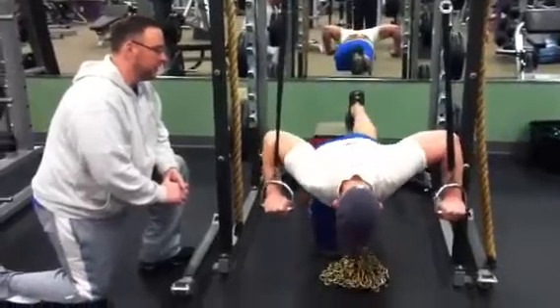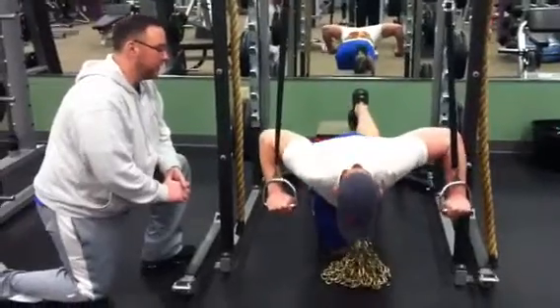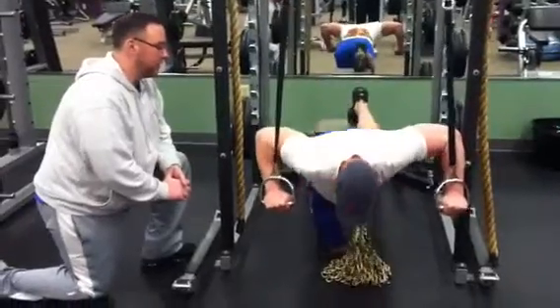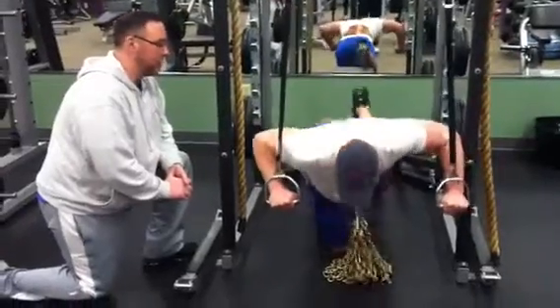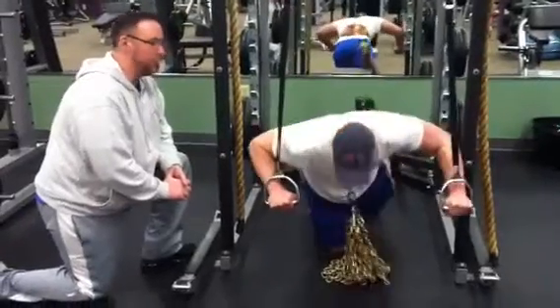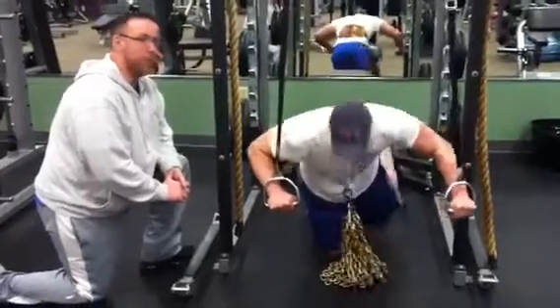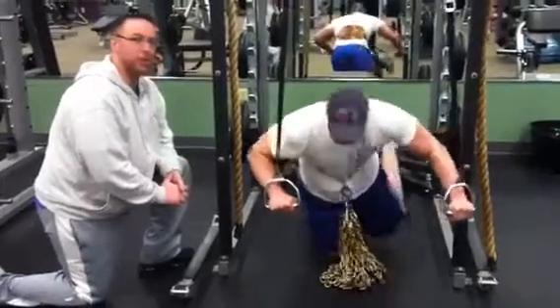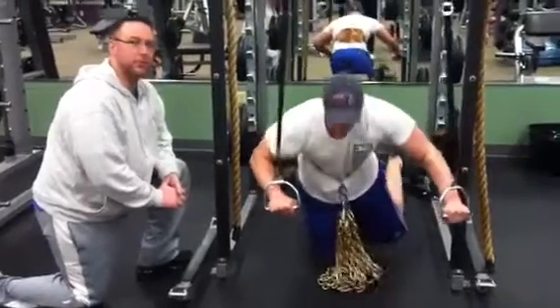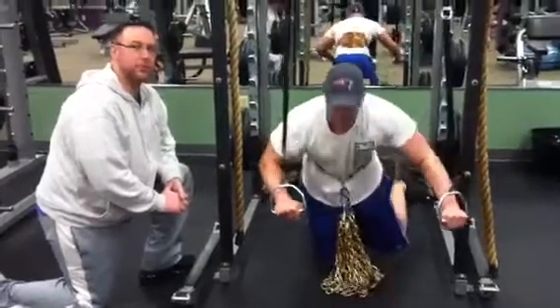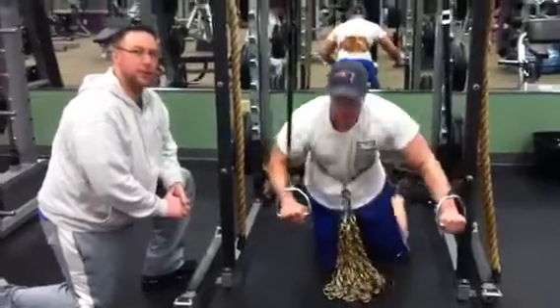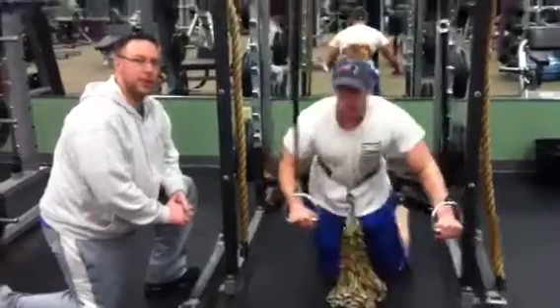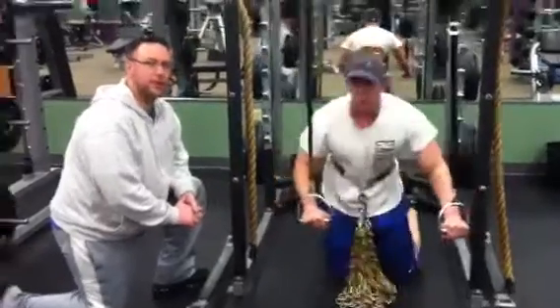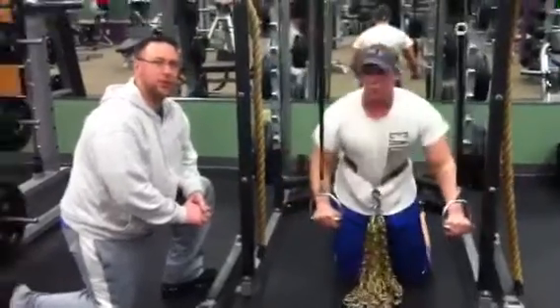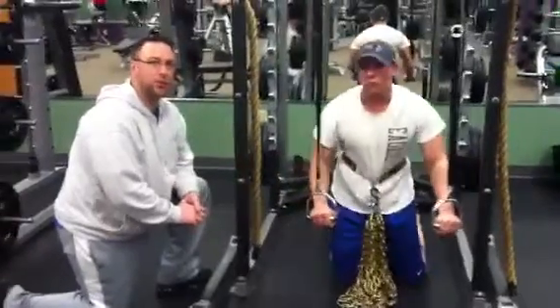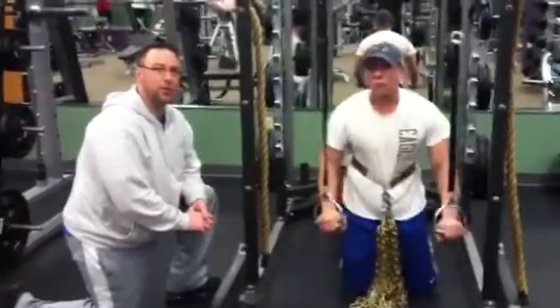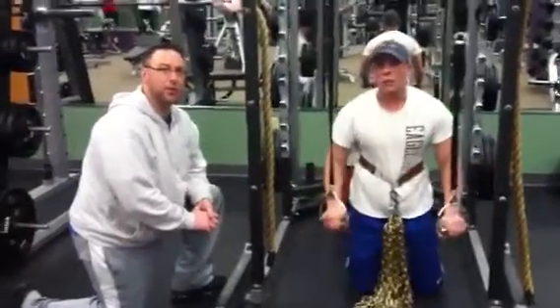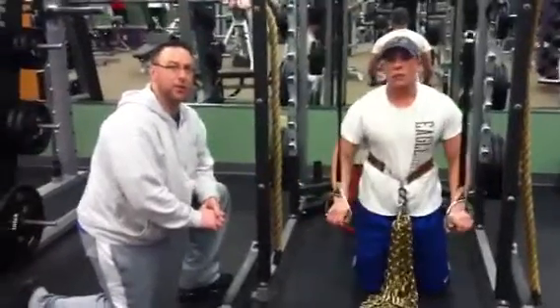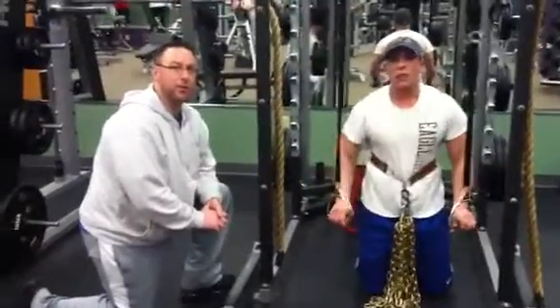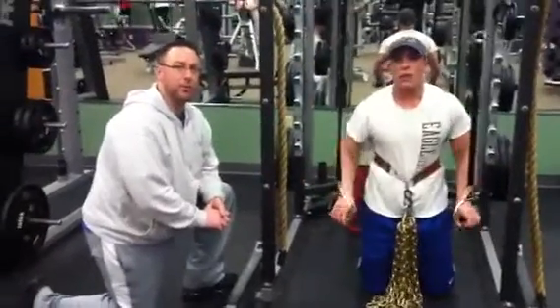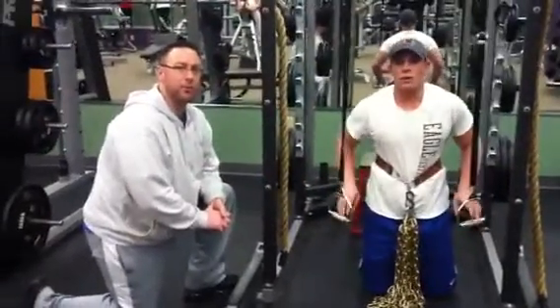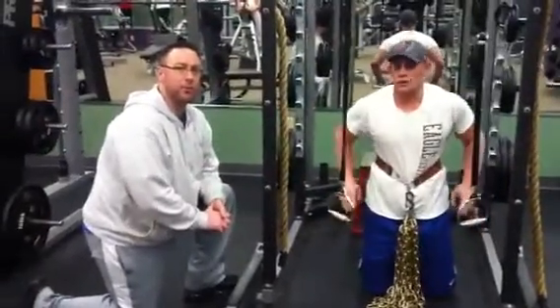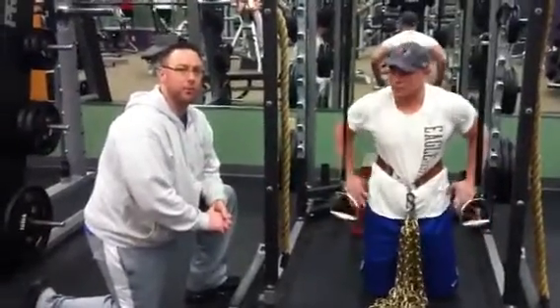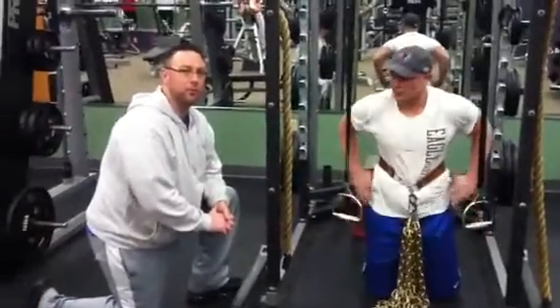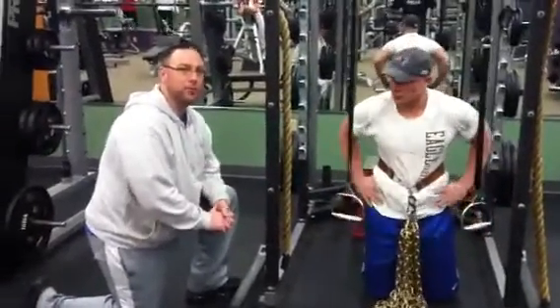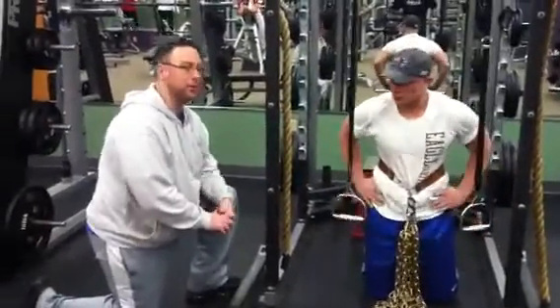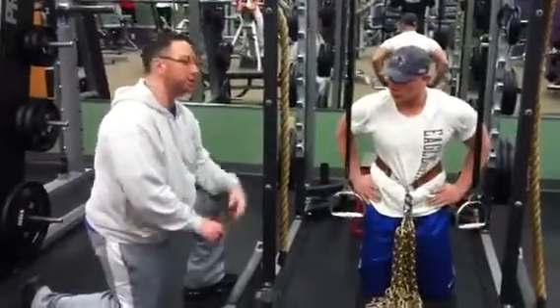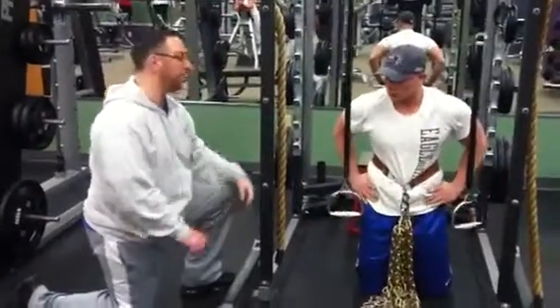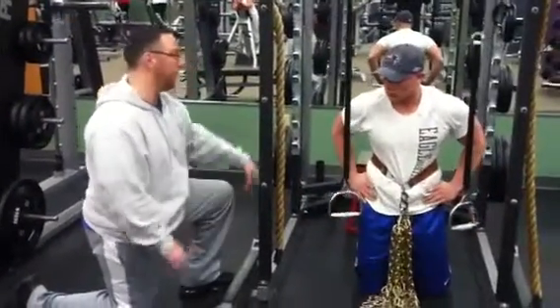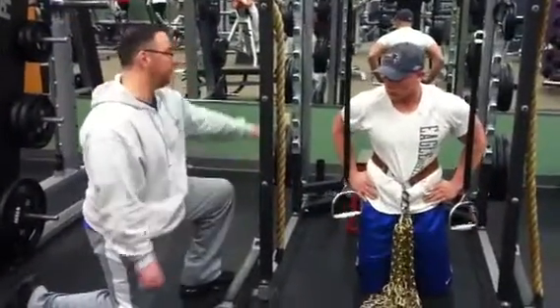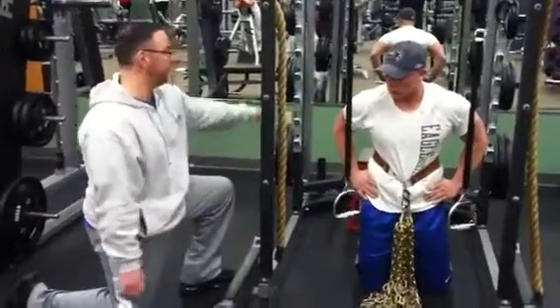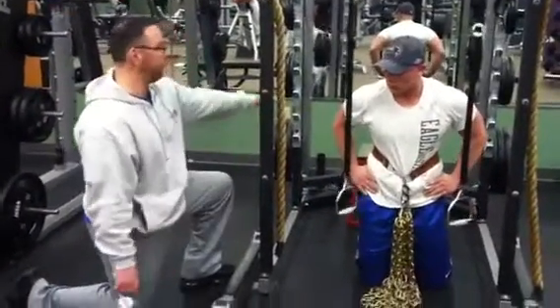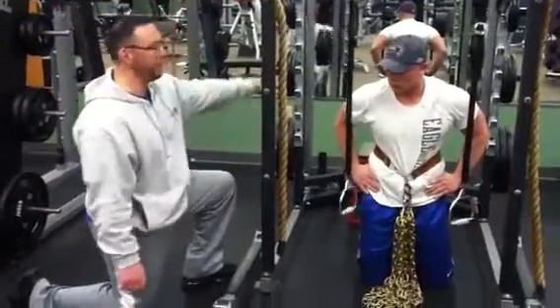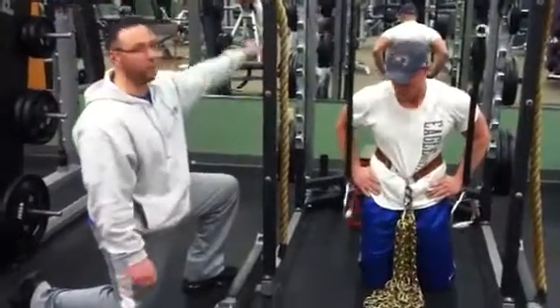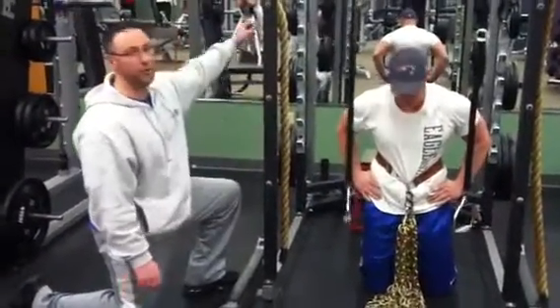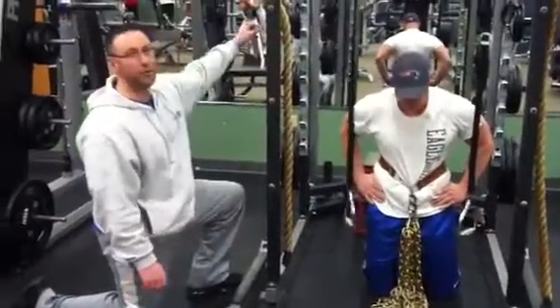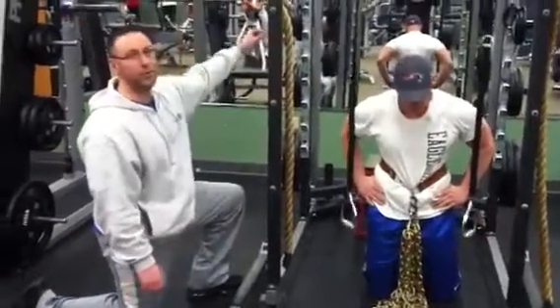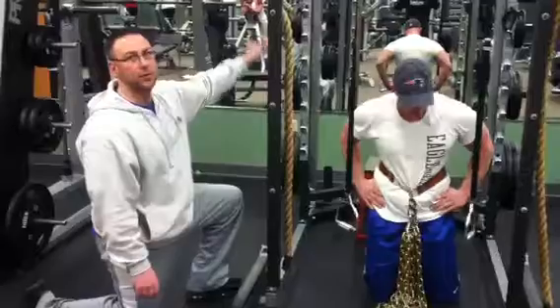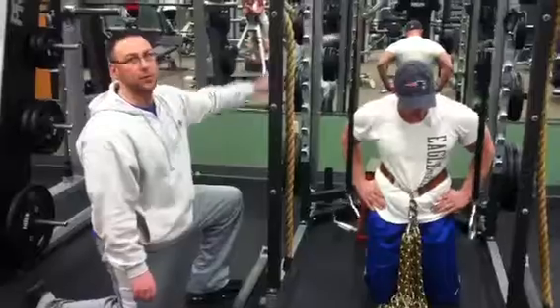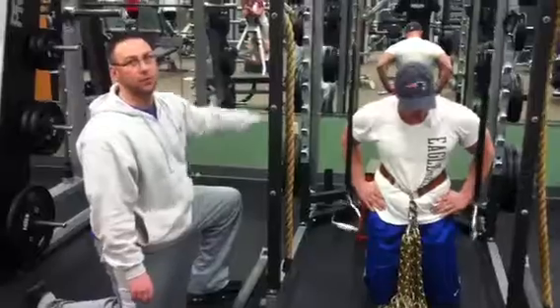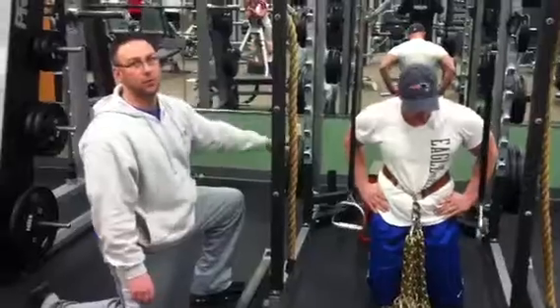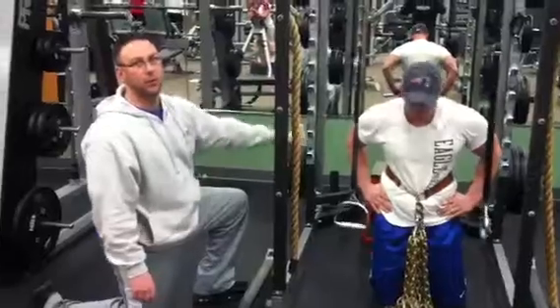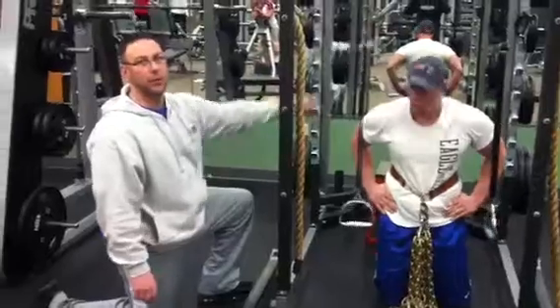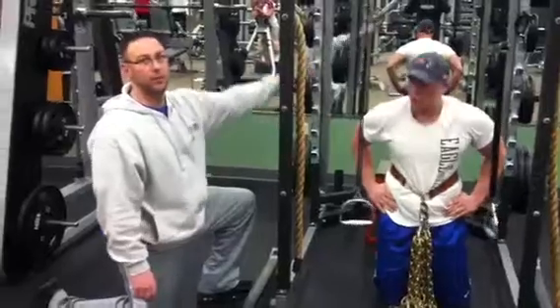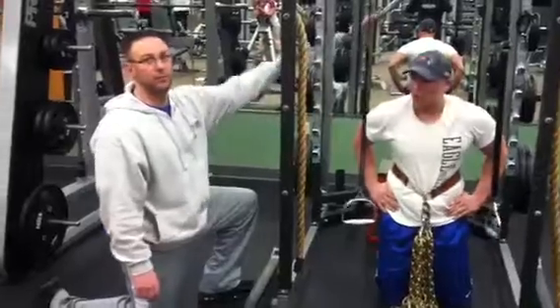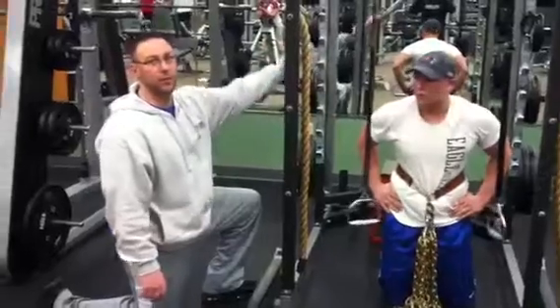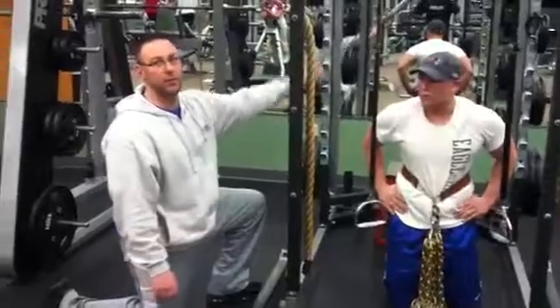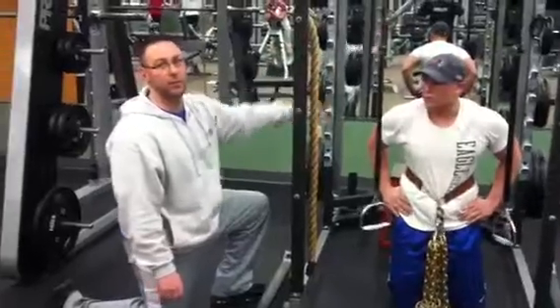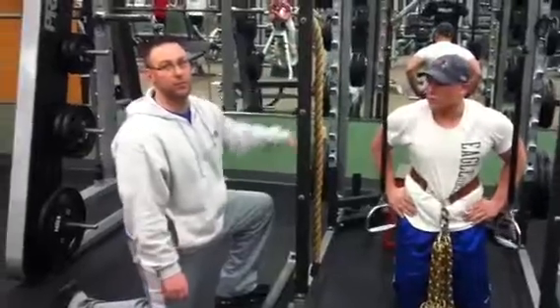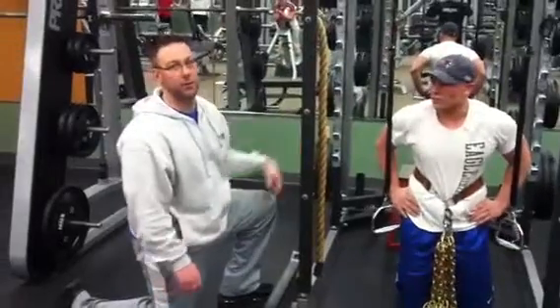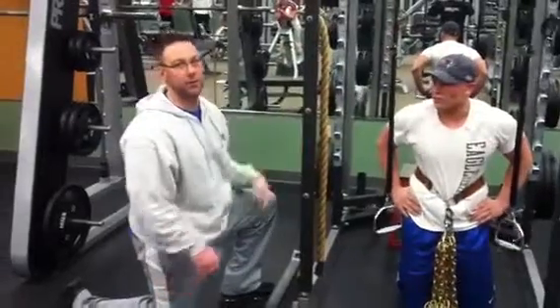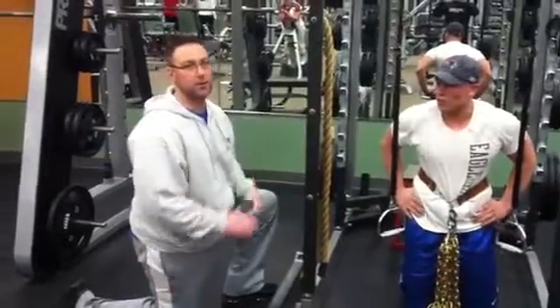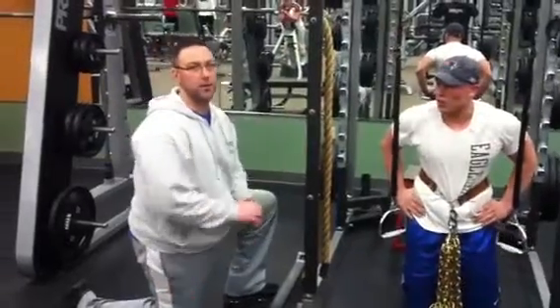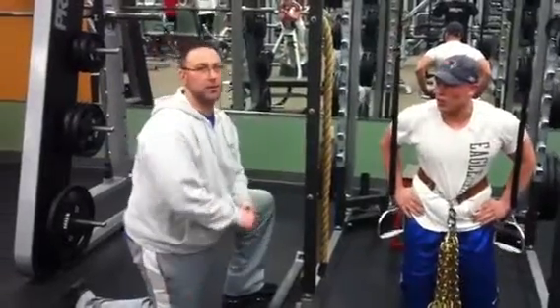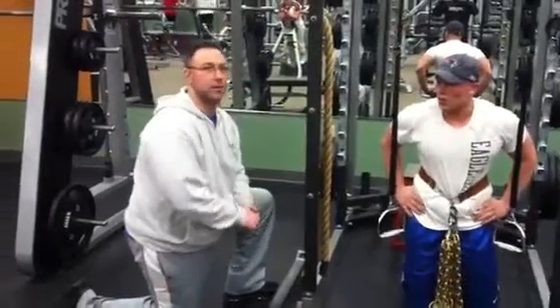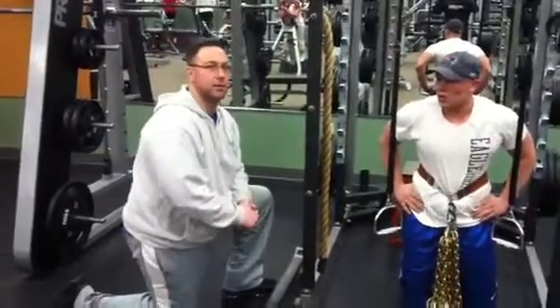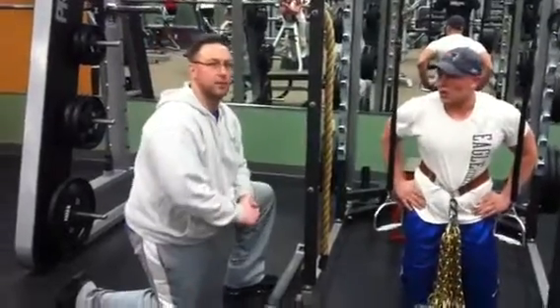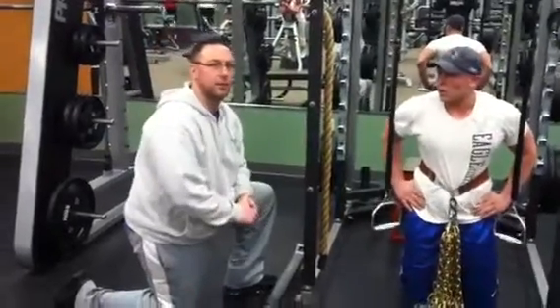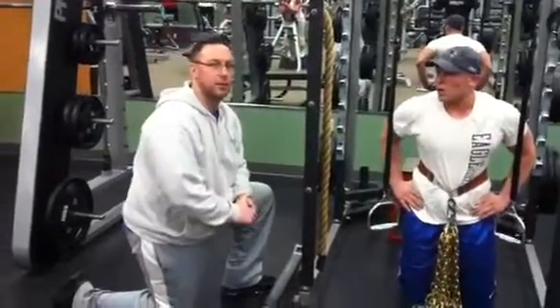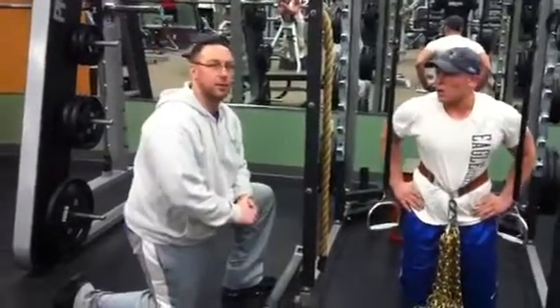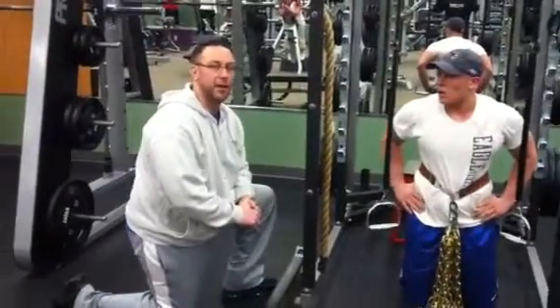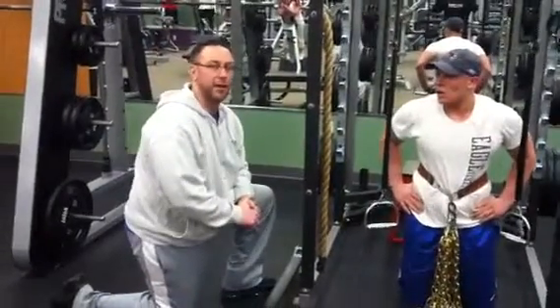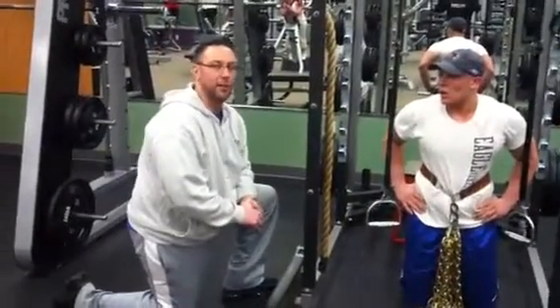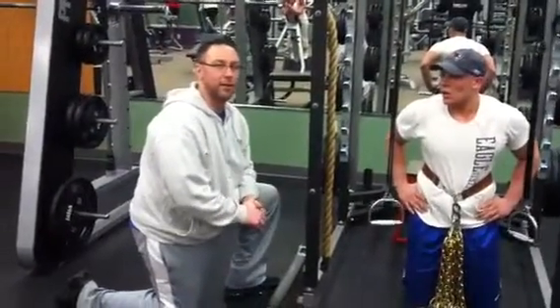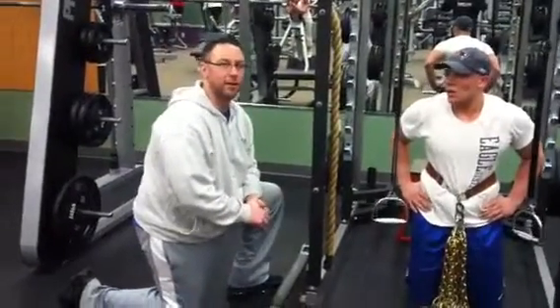And if you wanted to engage the core a little bit more, you can lift up your right foot or your left foot three inches off the plyo box.